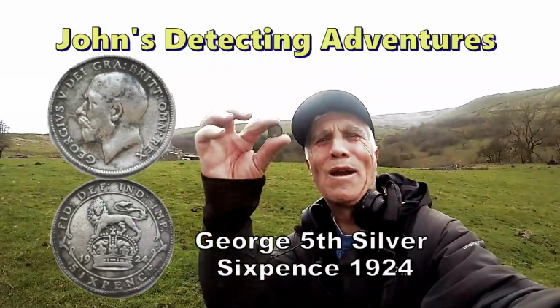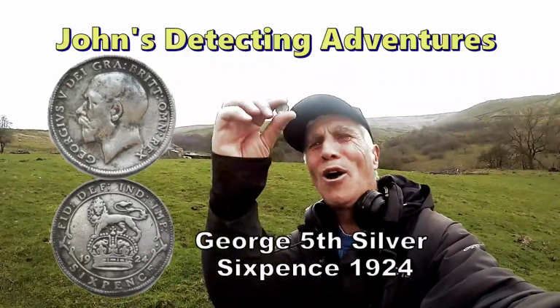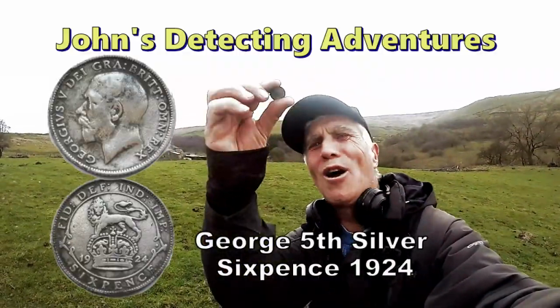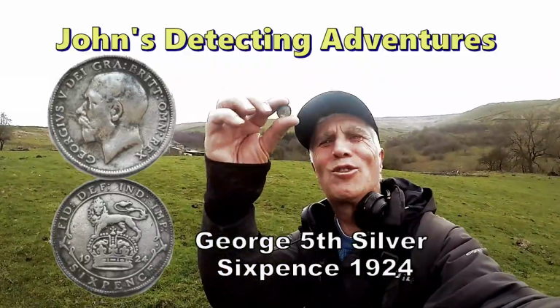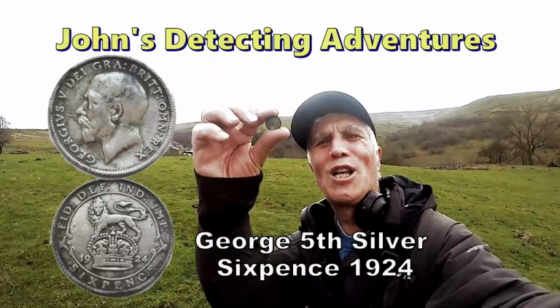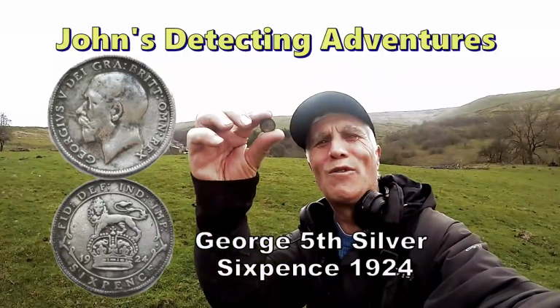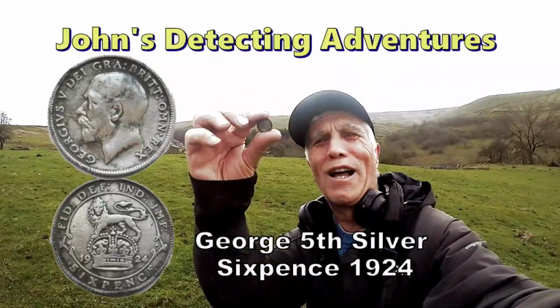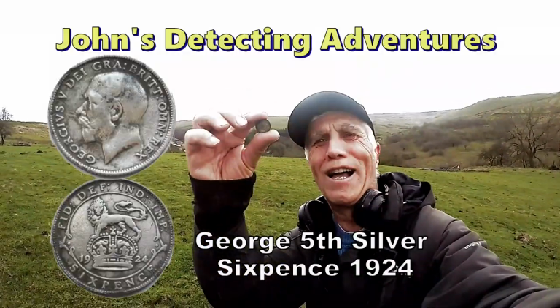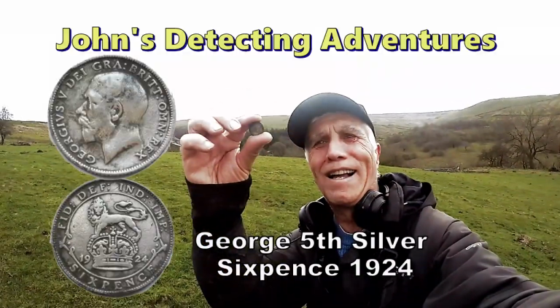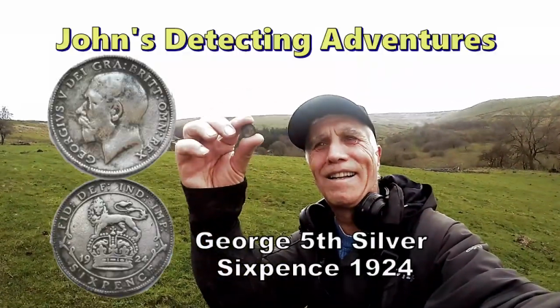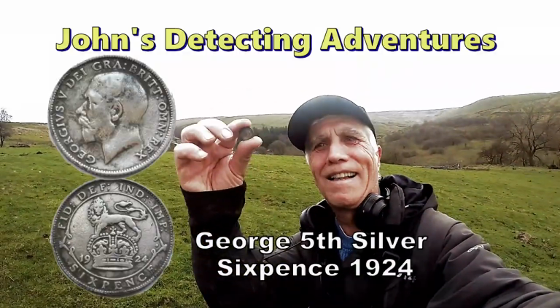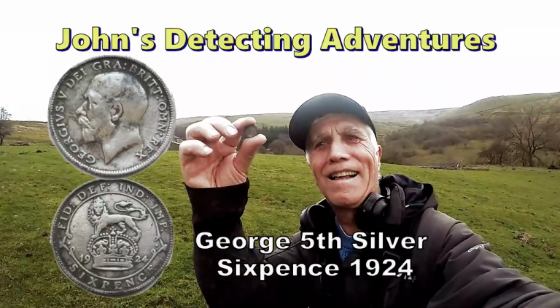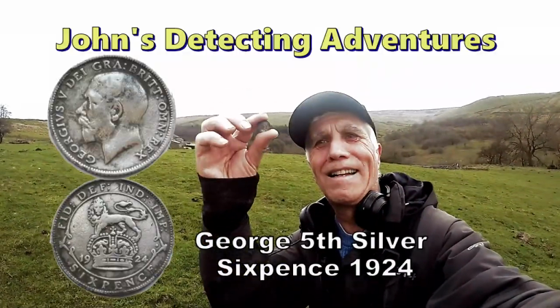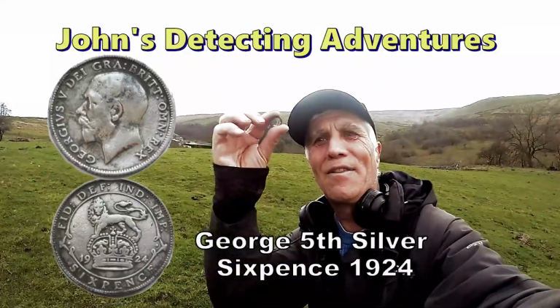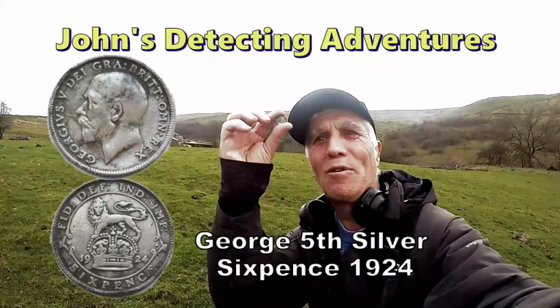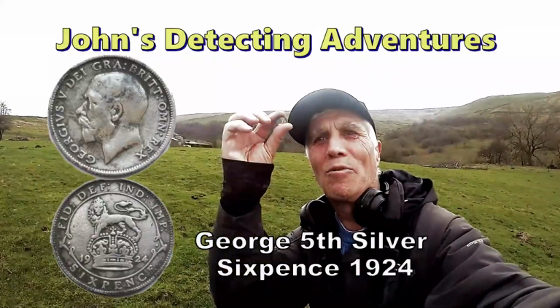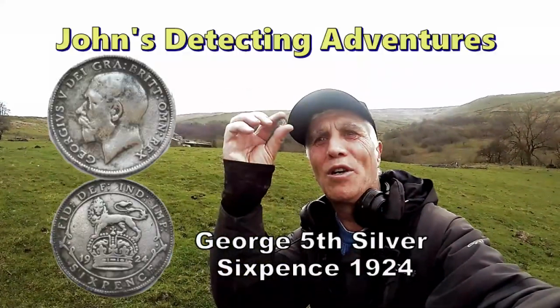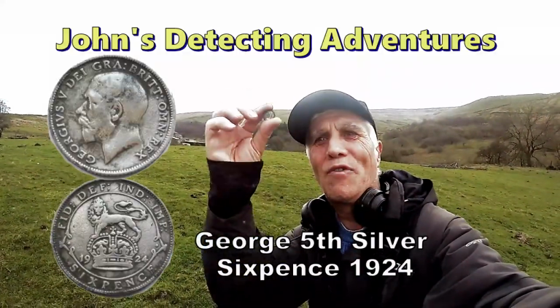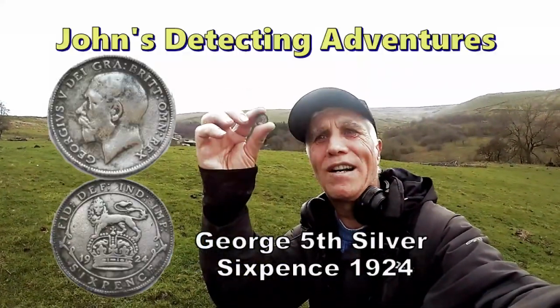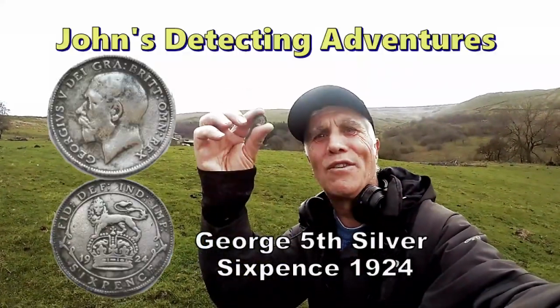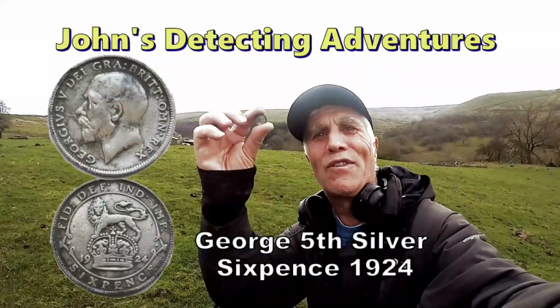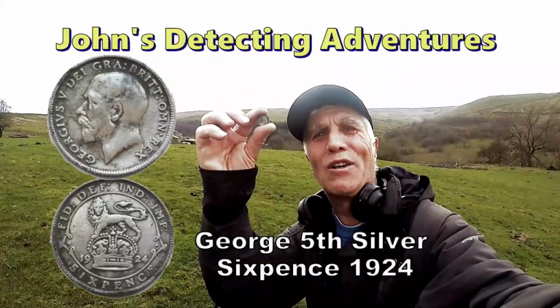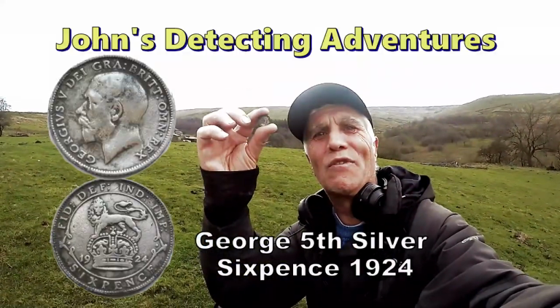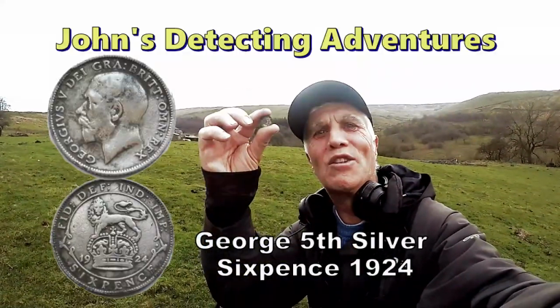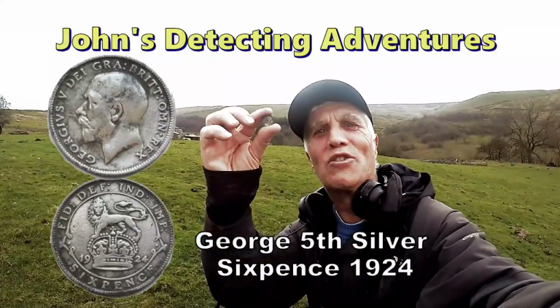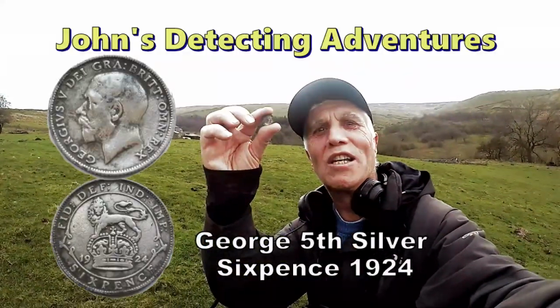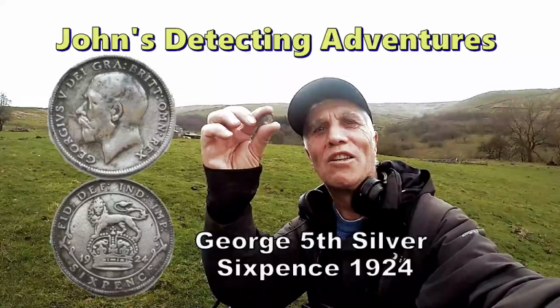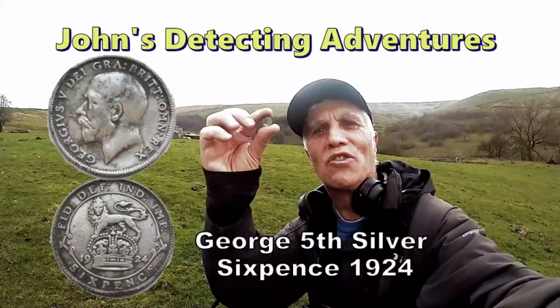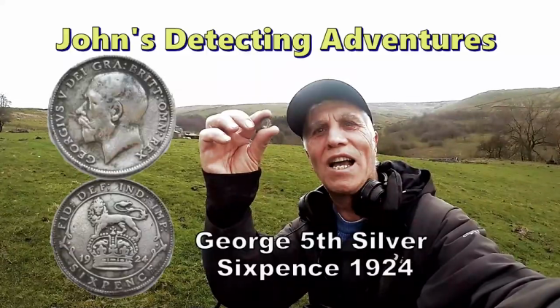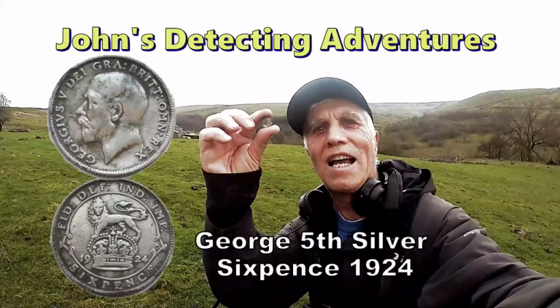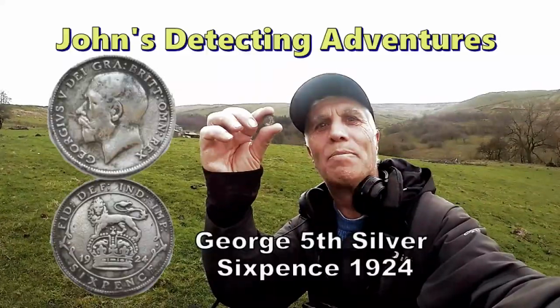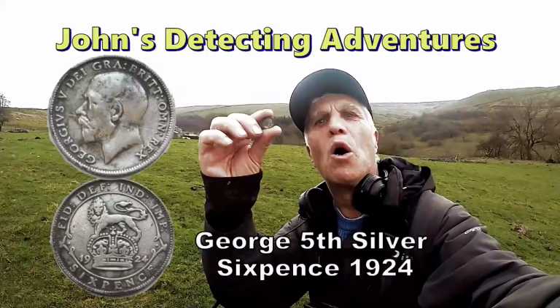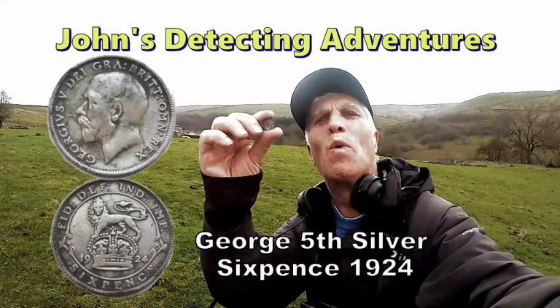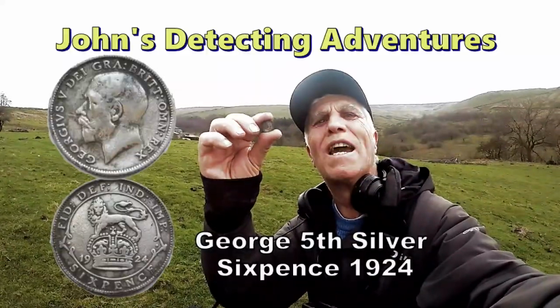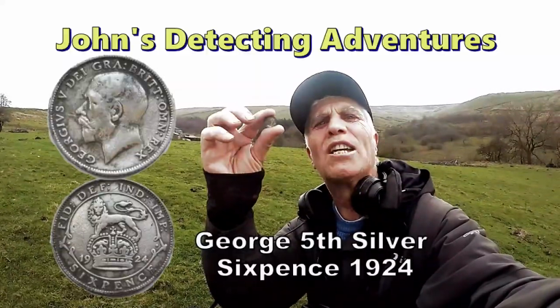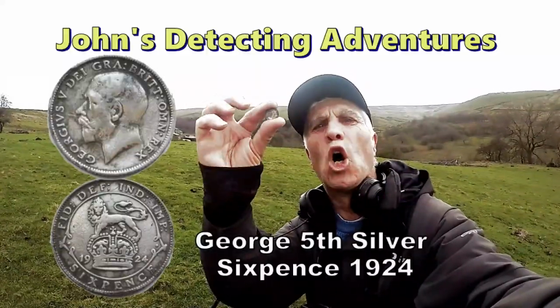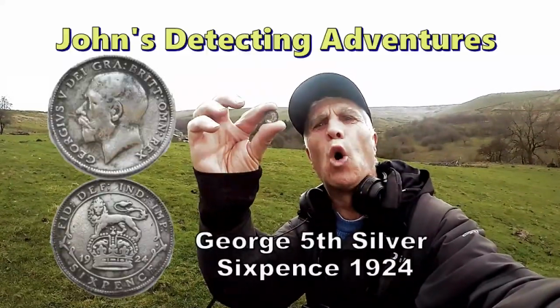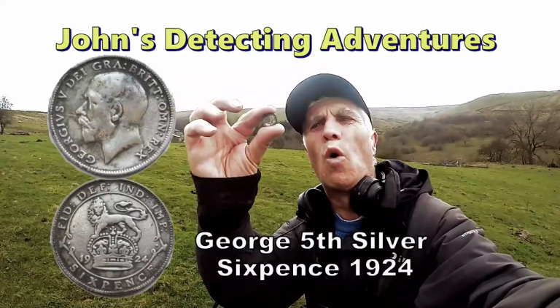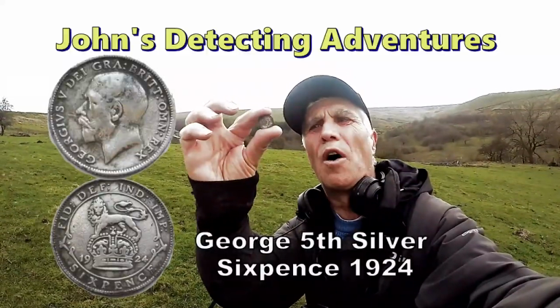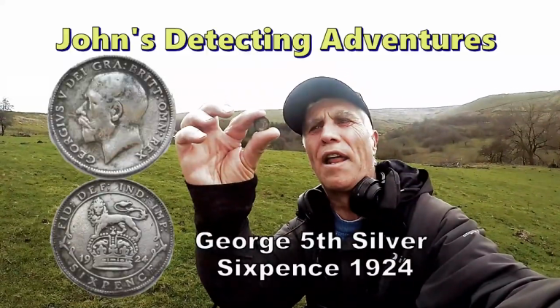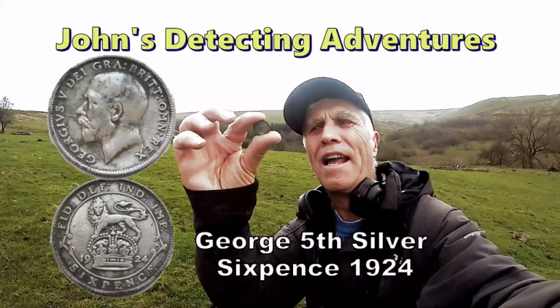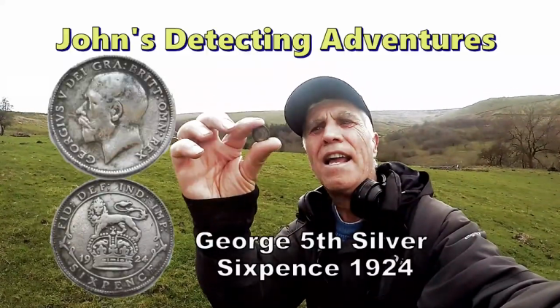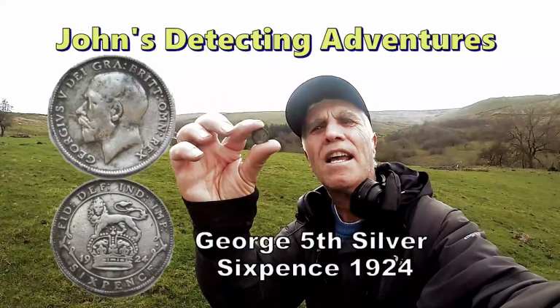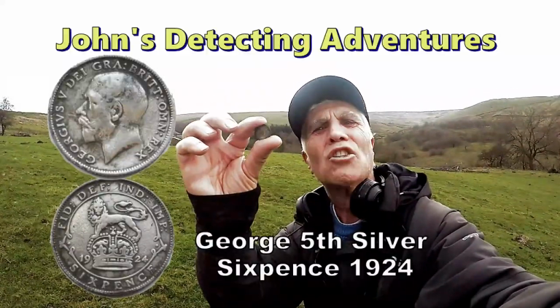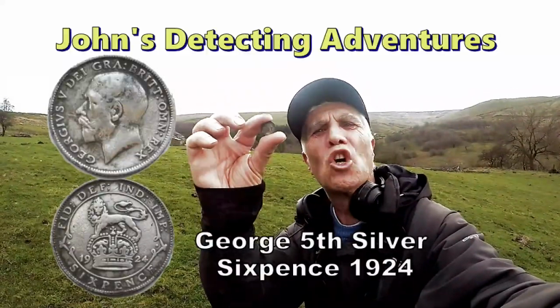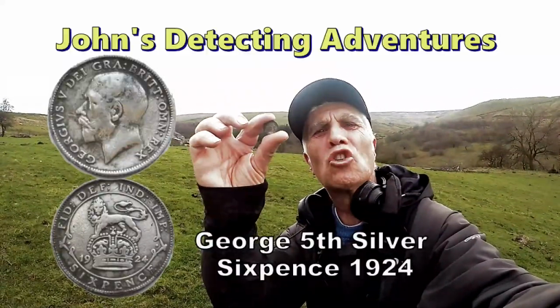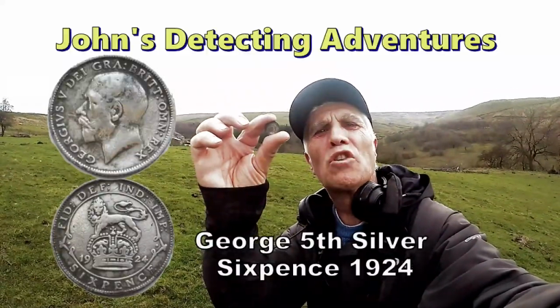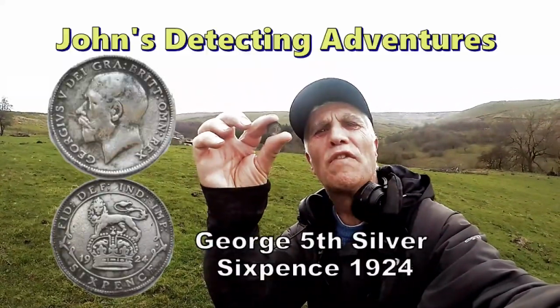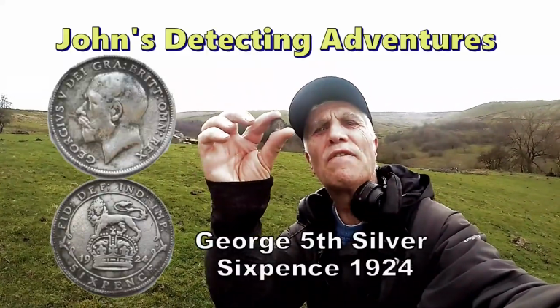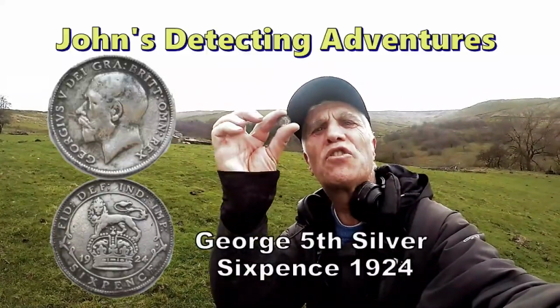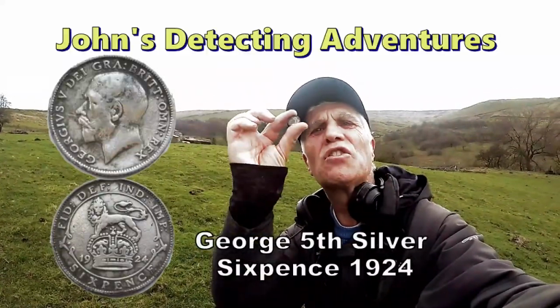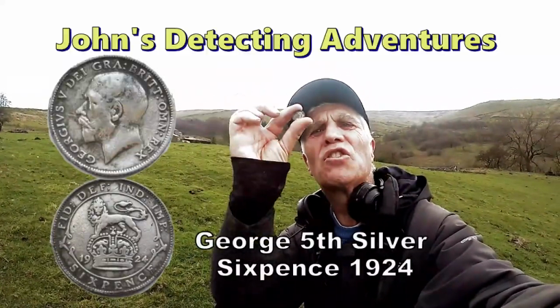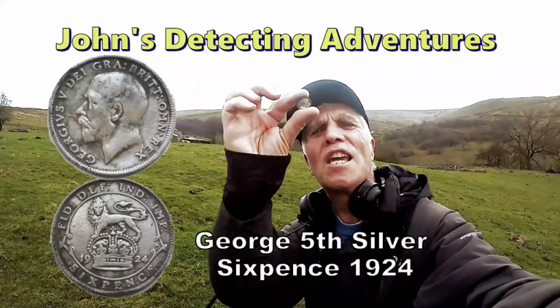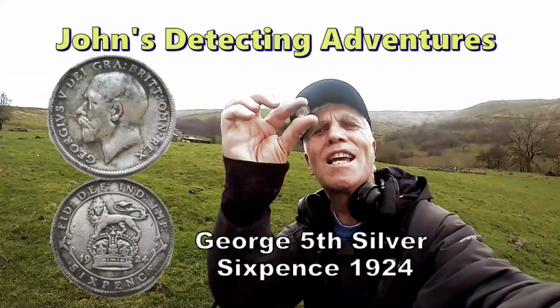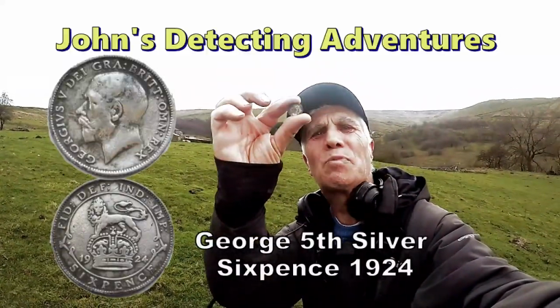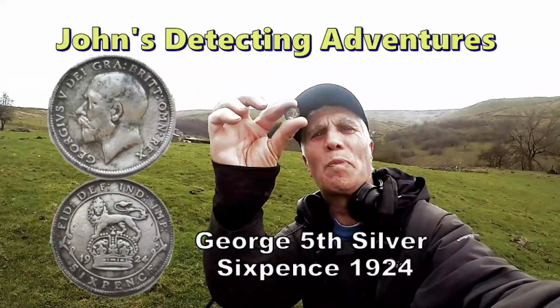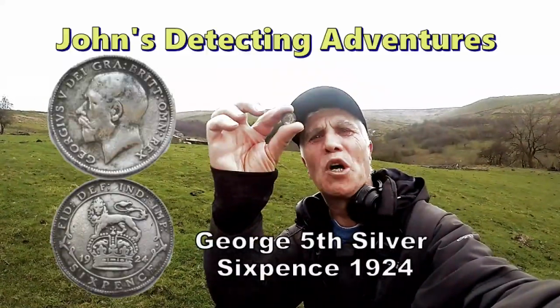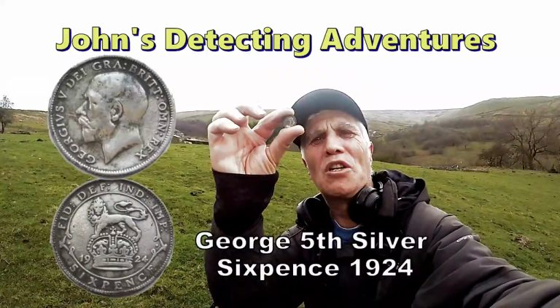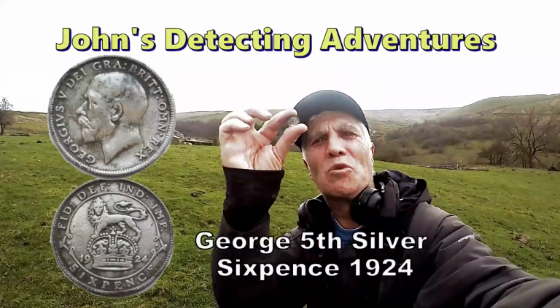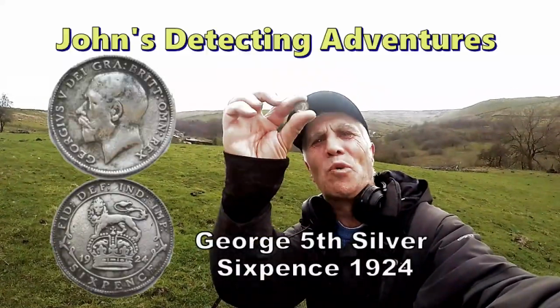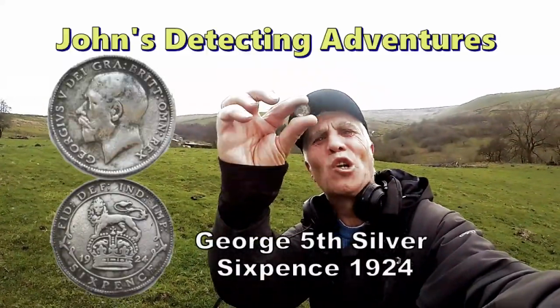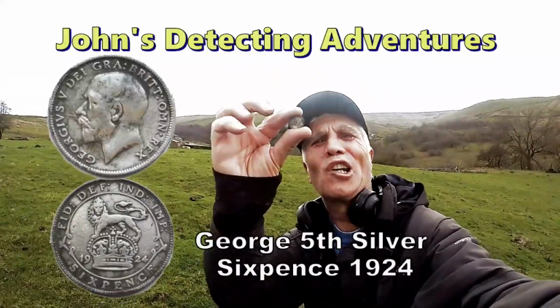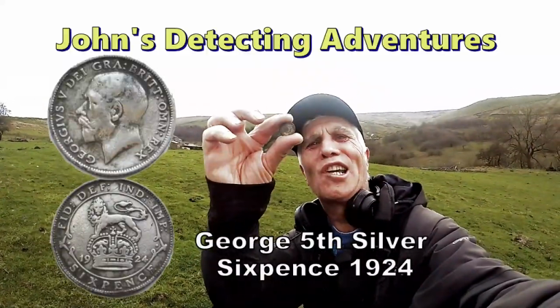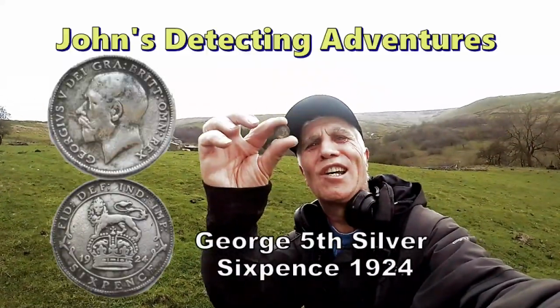We got a silver — I didn't think we were going to find anything on this hillside but we got one. George the Fifth sixpence. Brilliant.